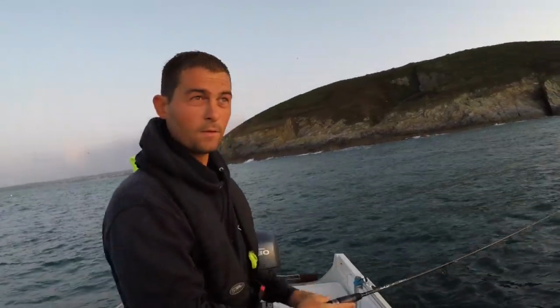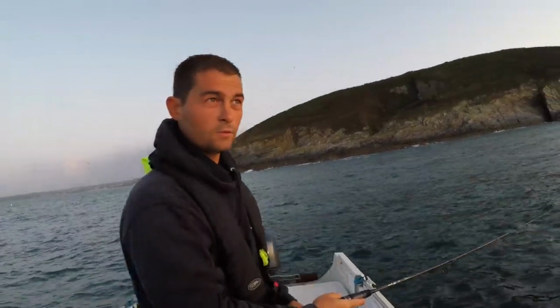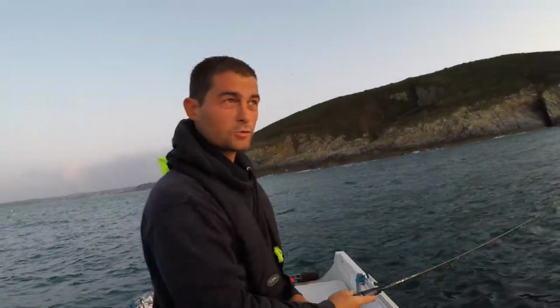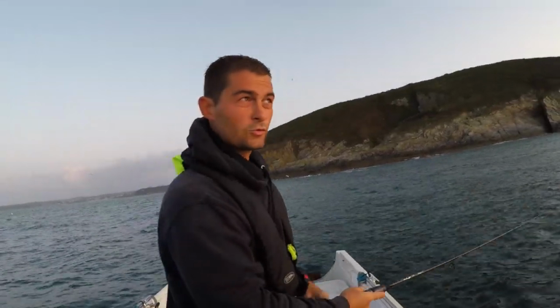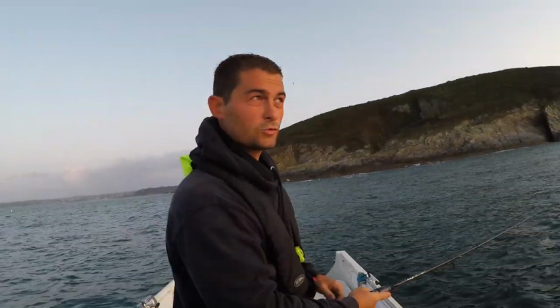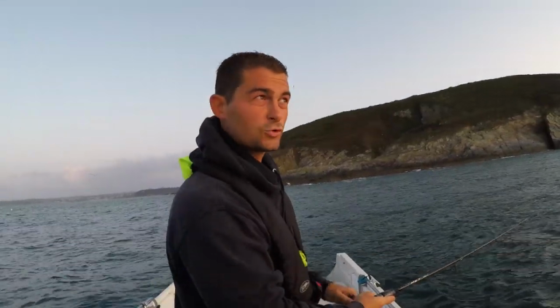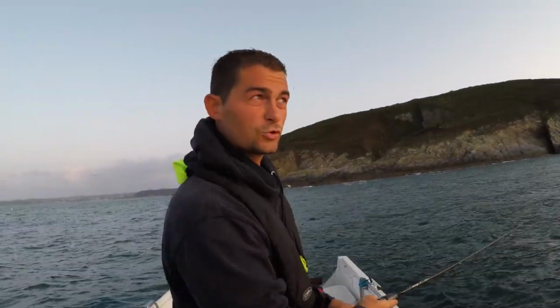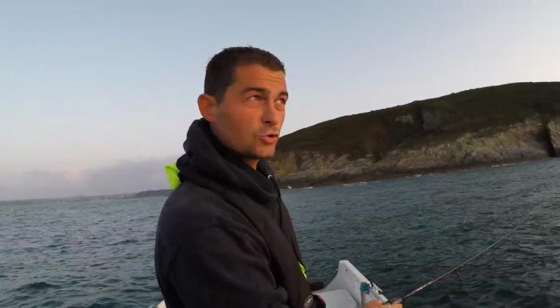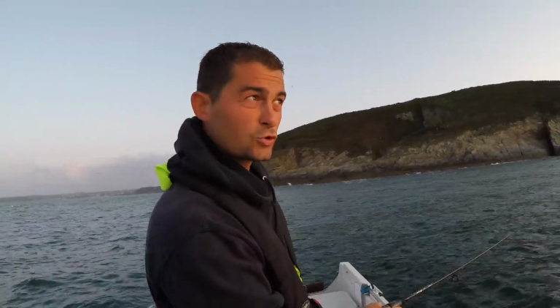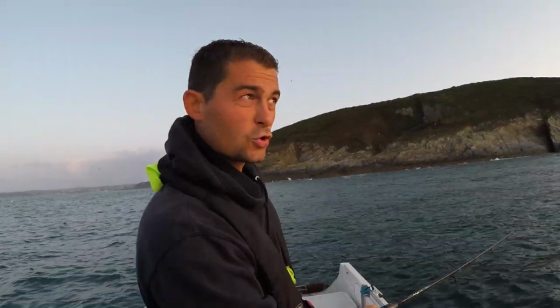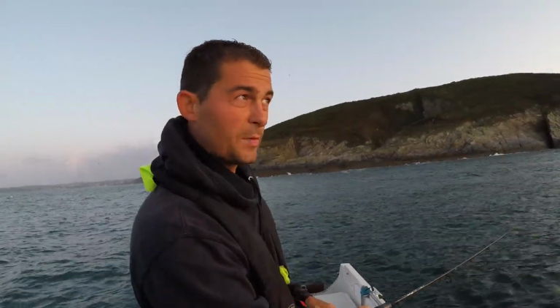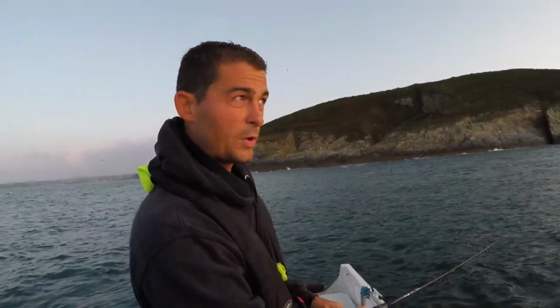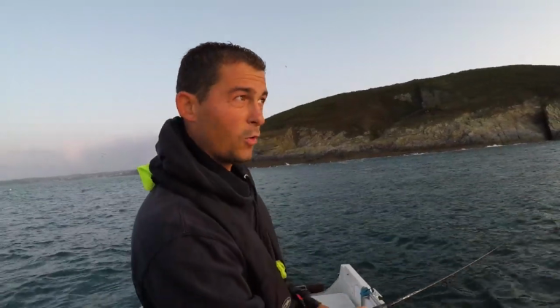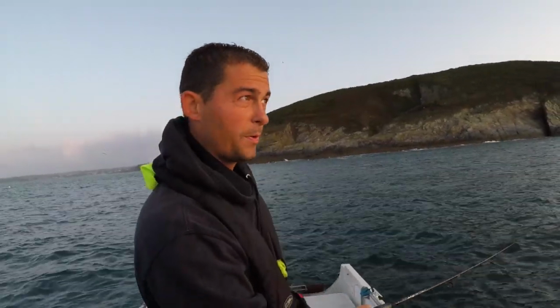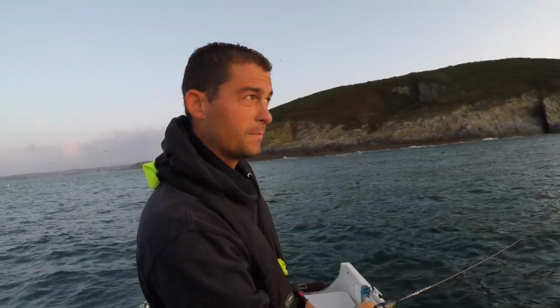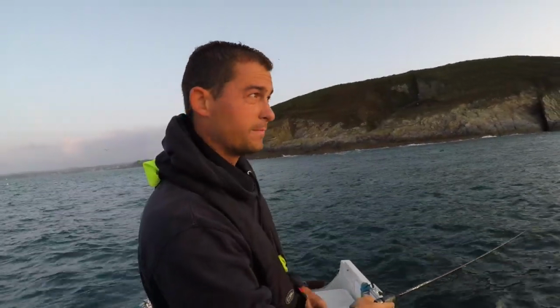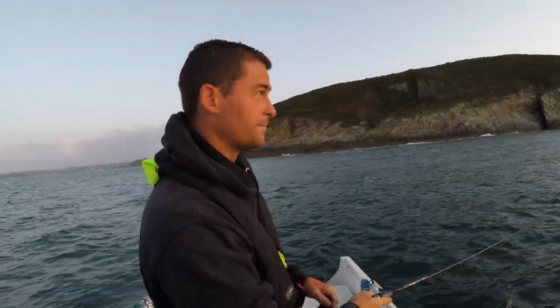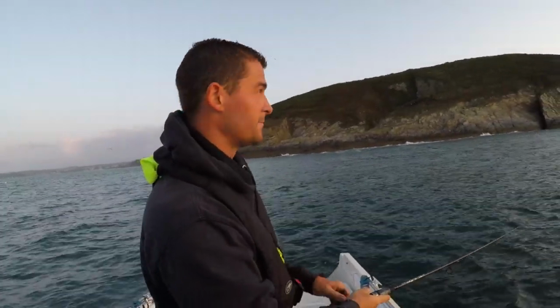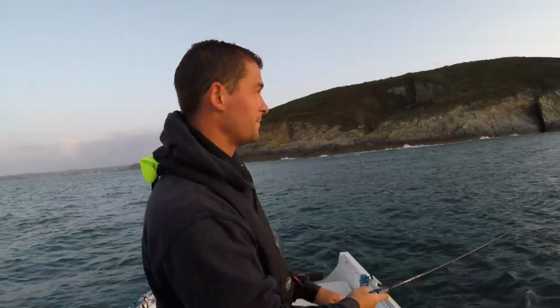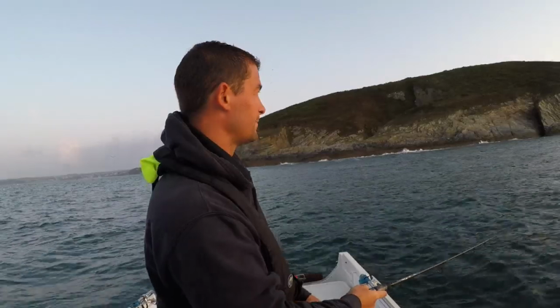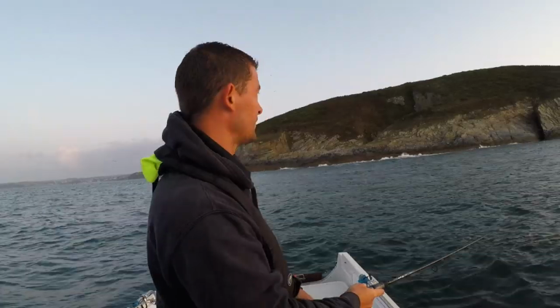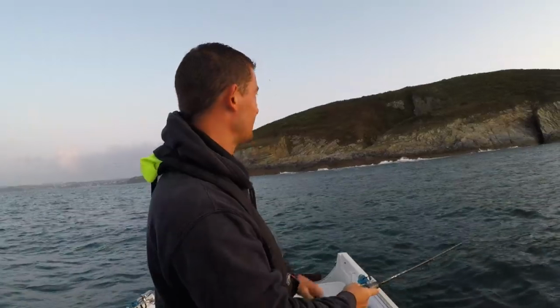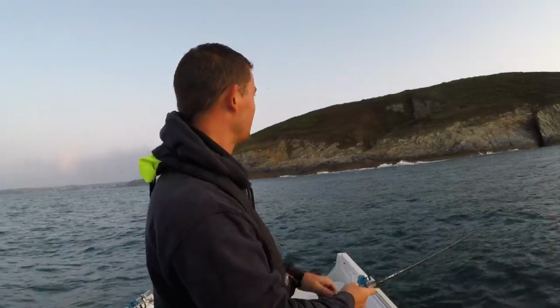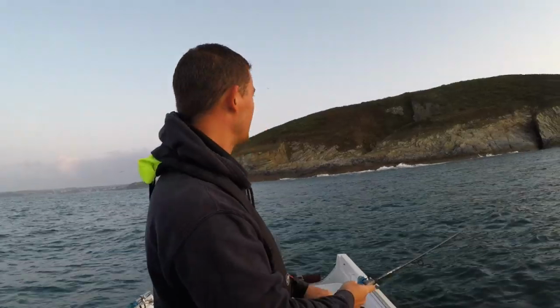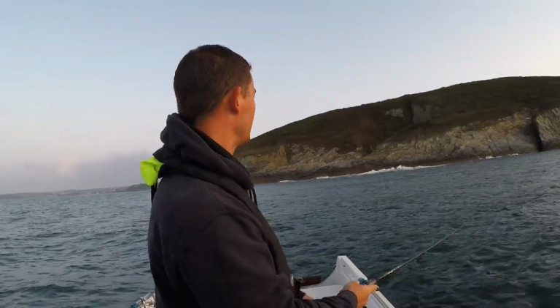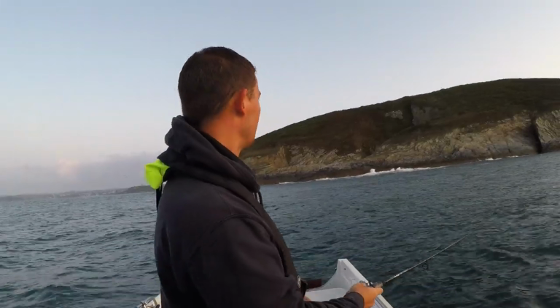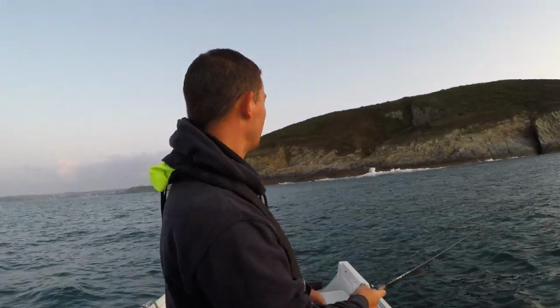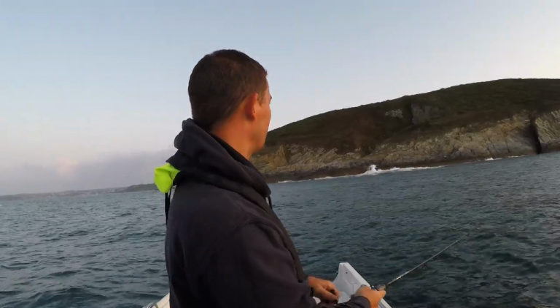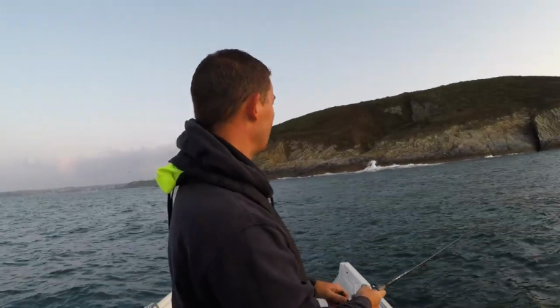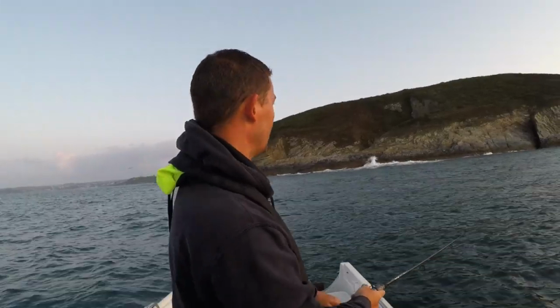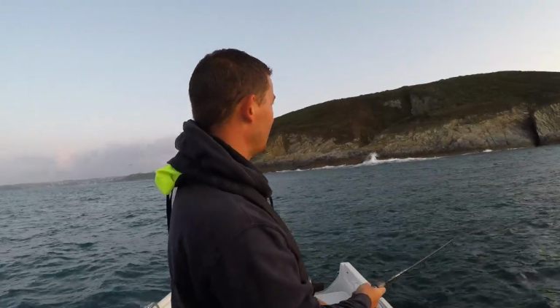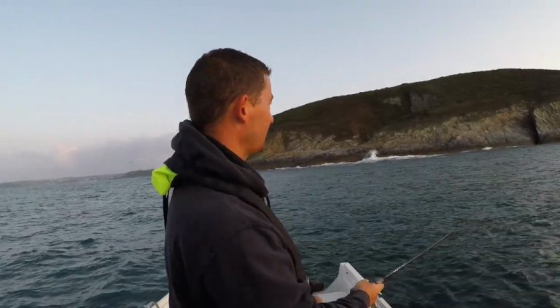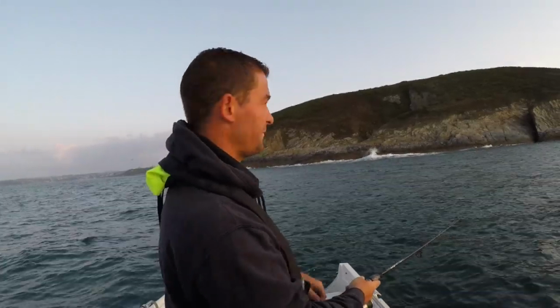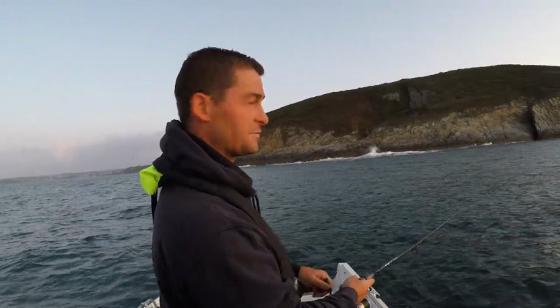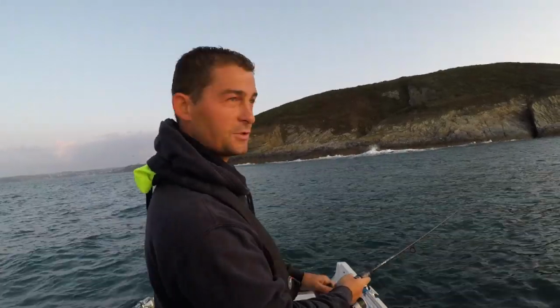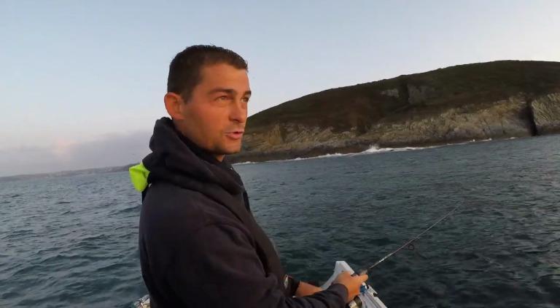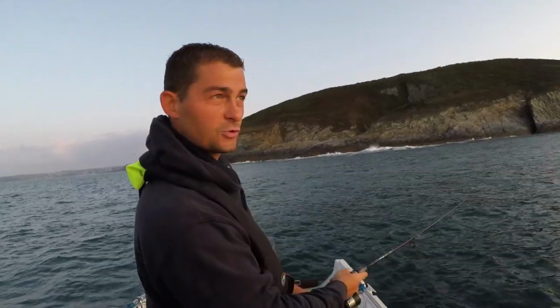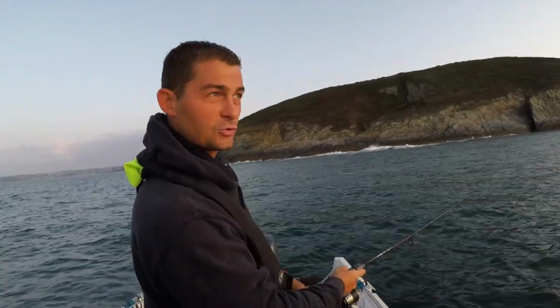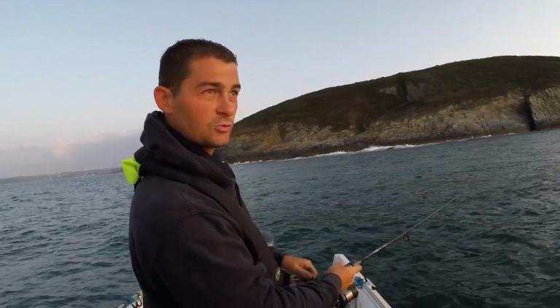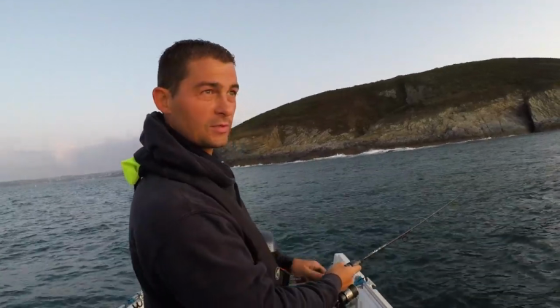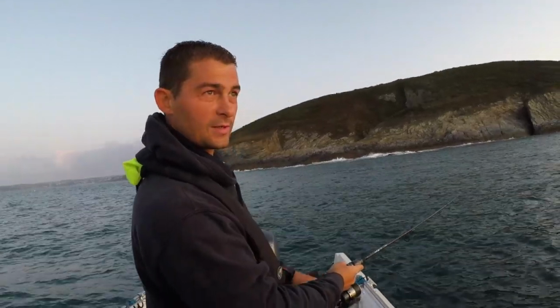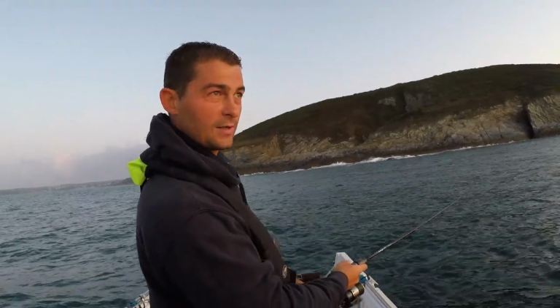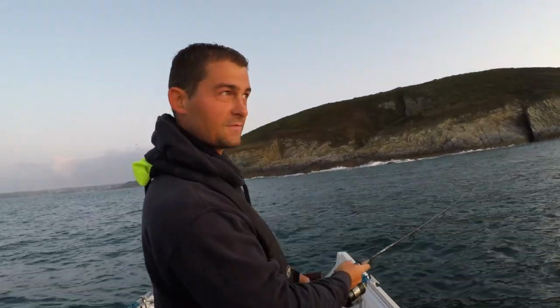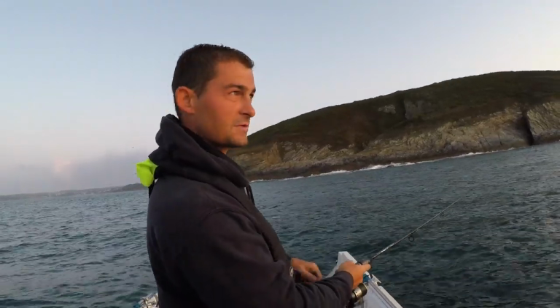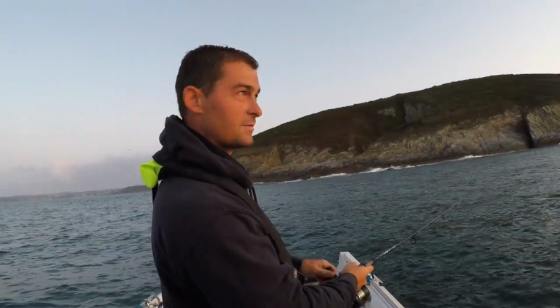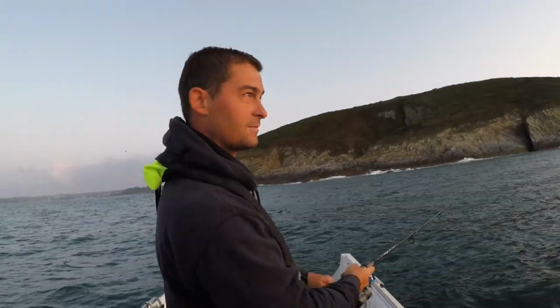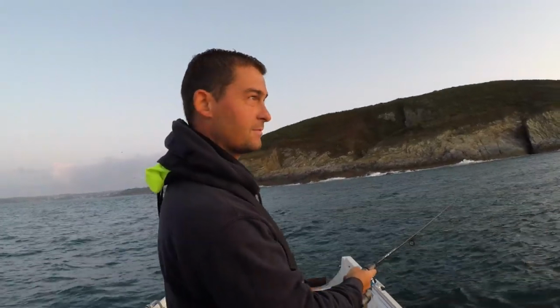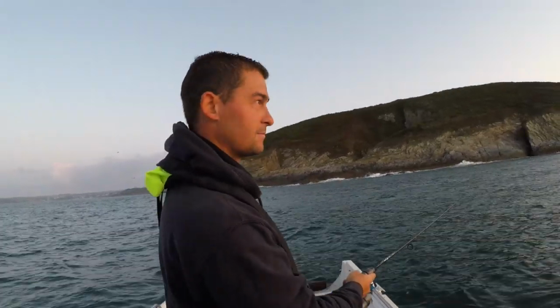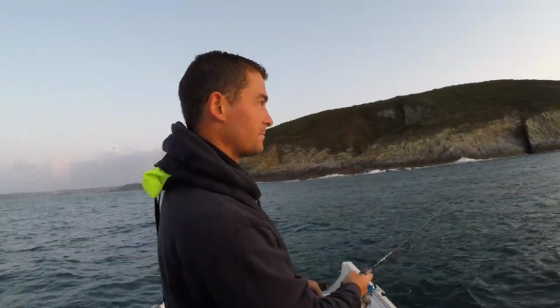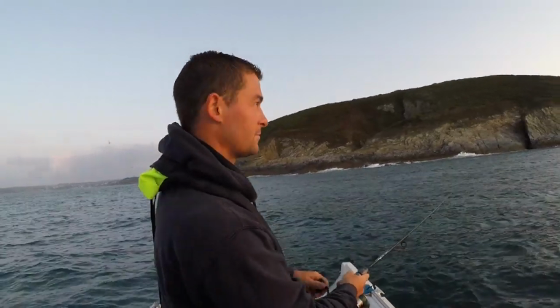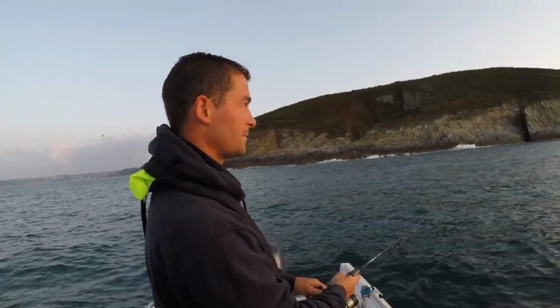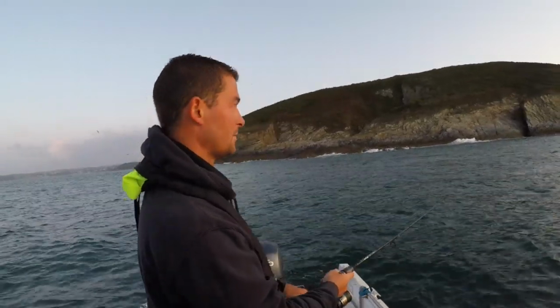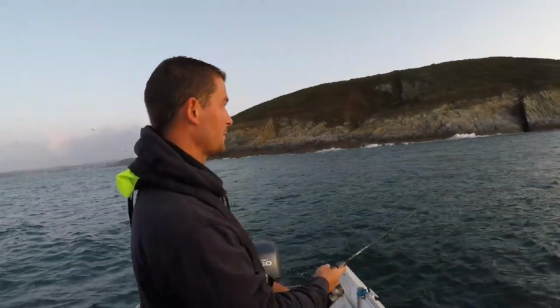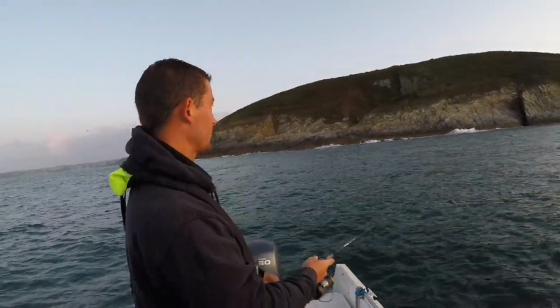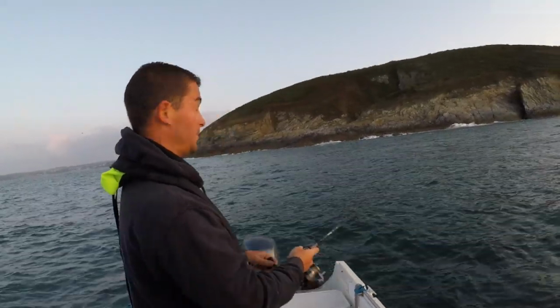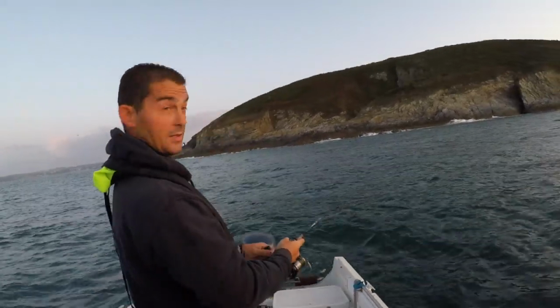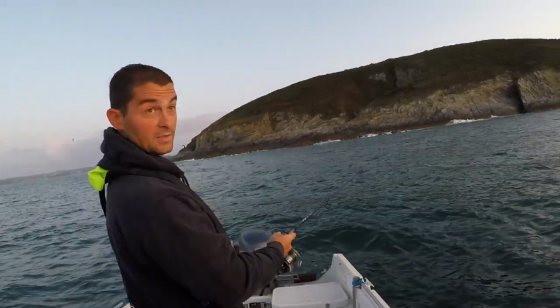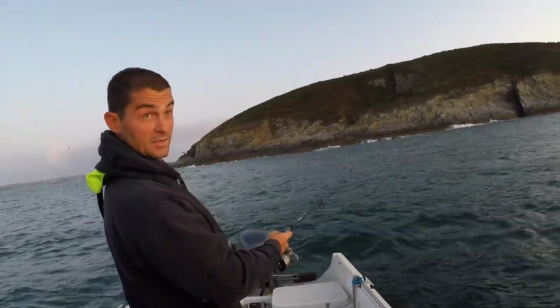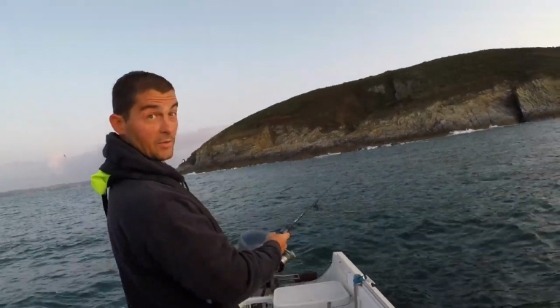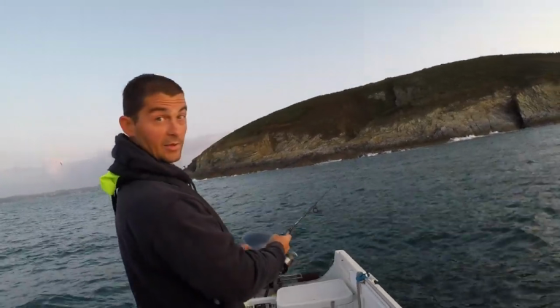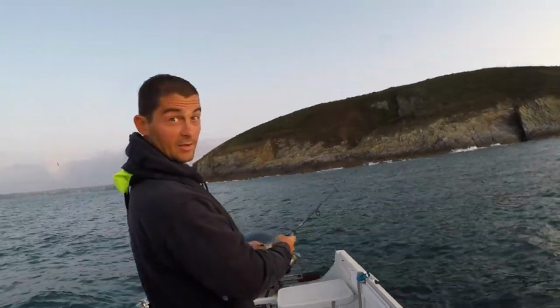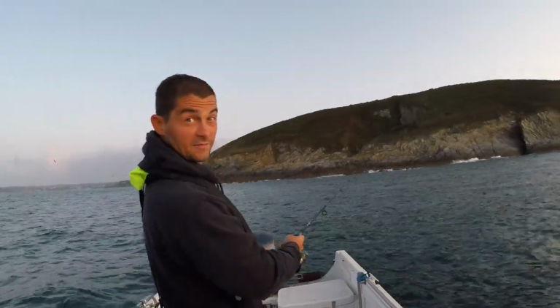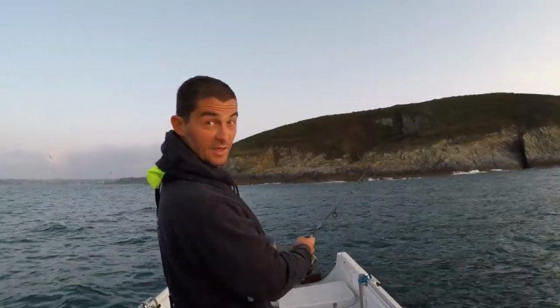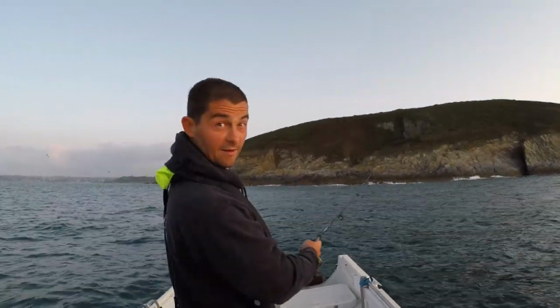The sun is just coming up and I'm fishing just under the cliffs — you can see where the cliffs are.